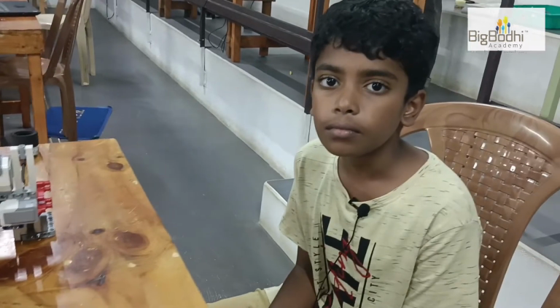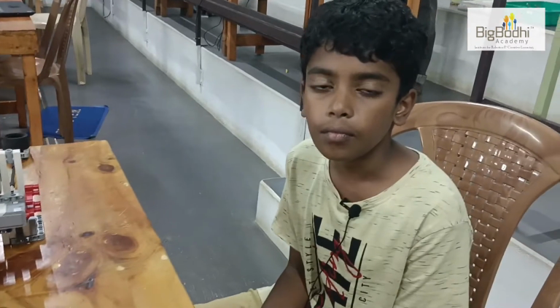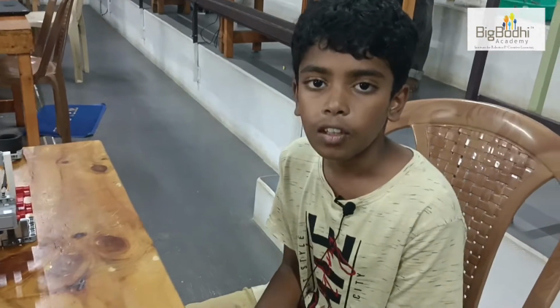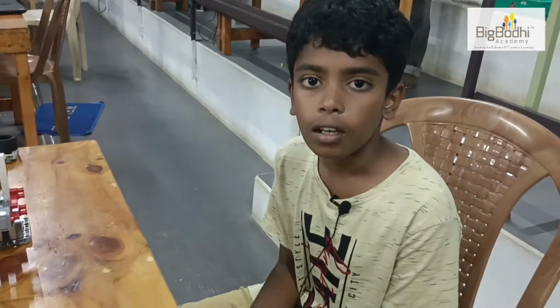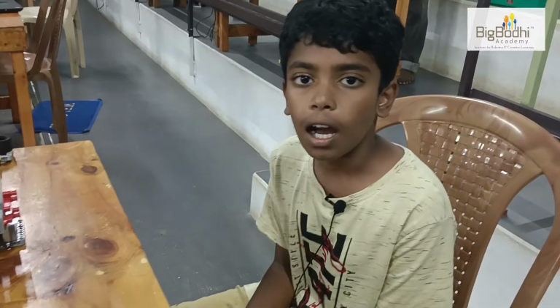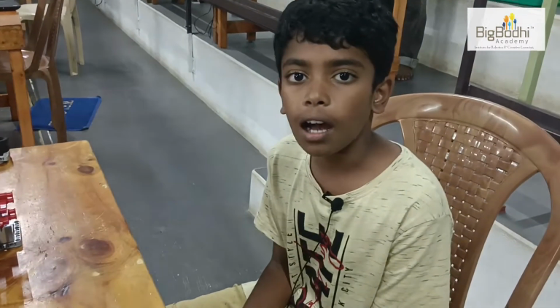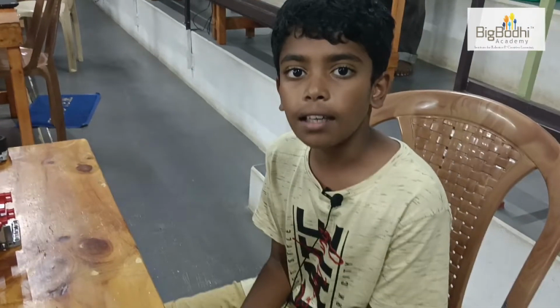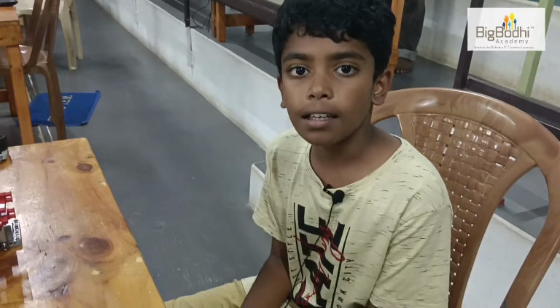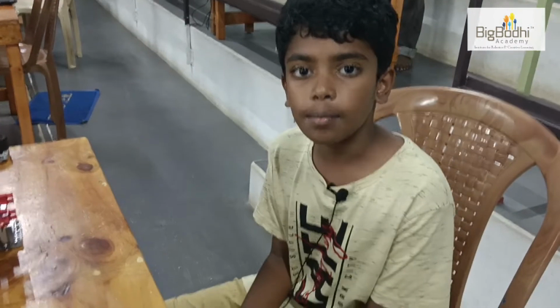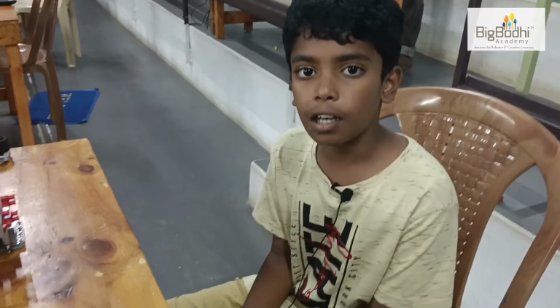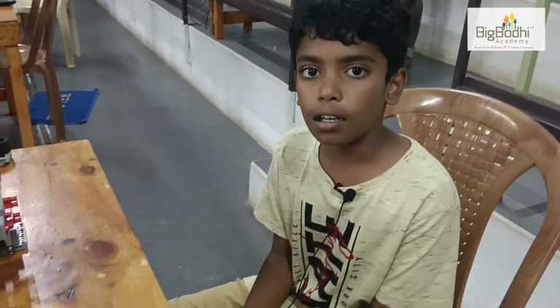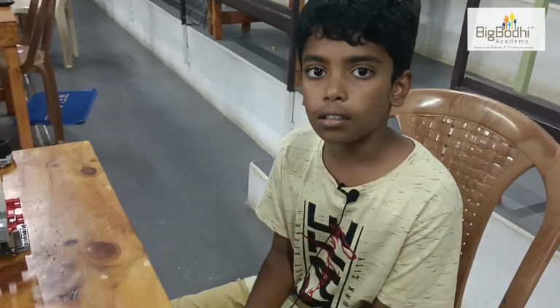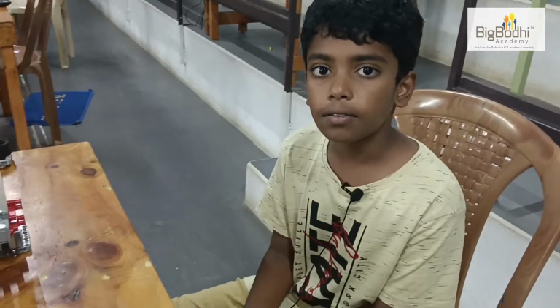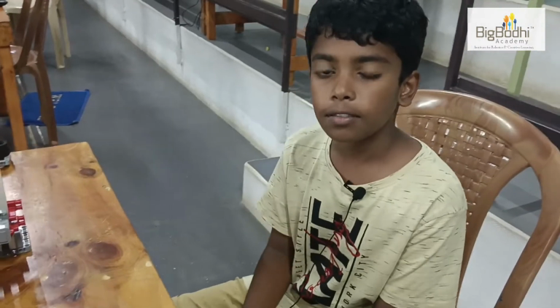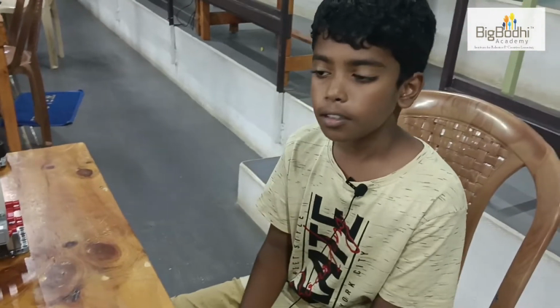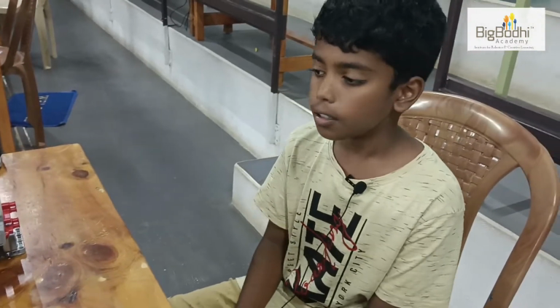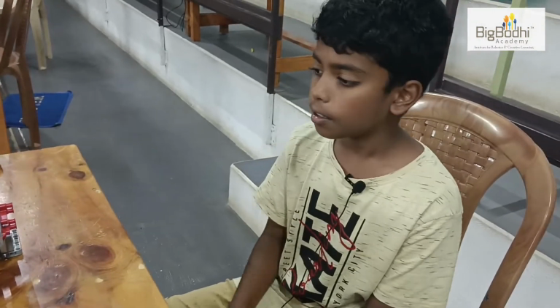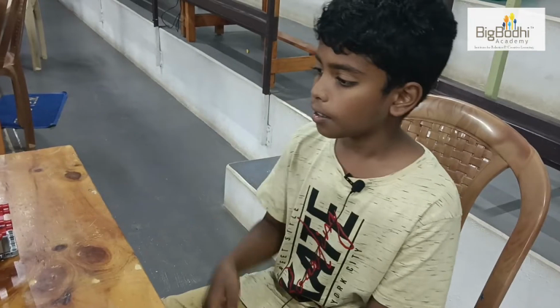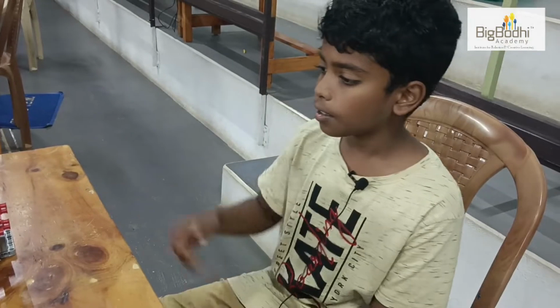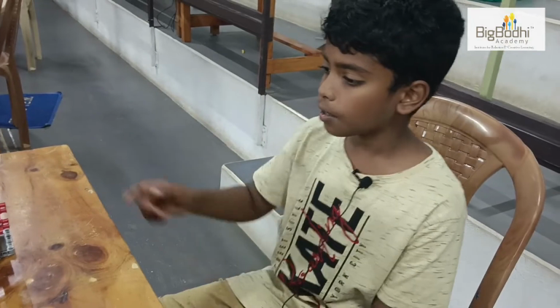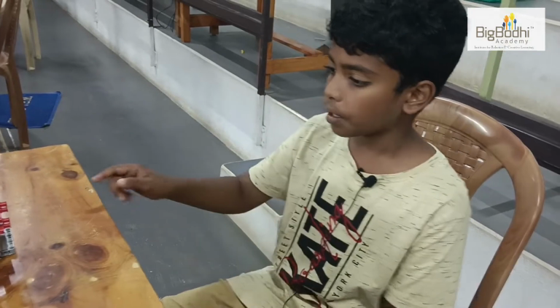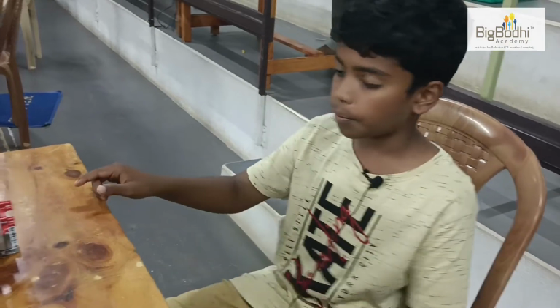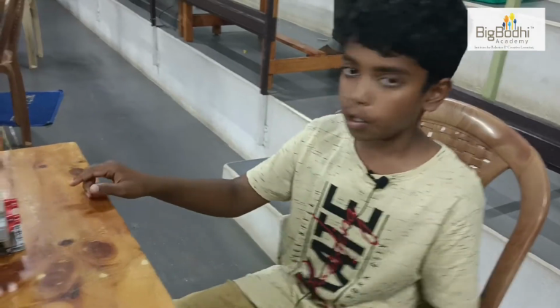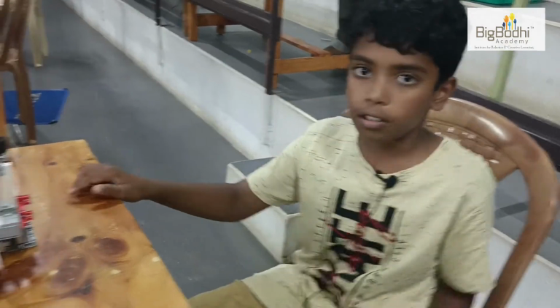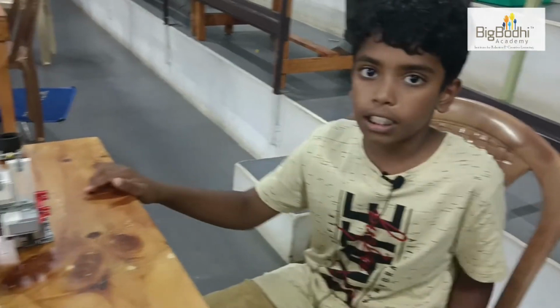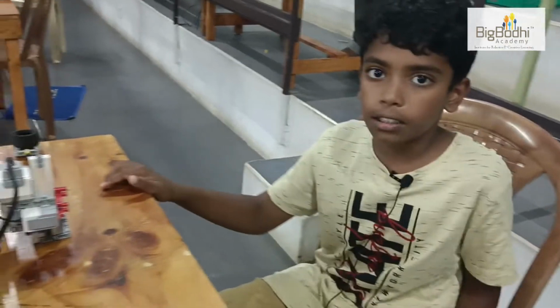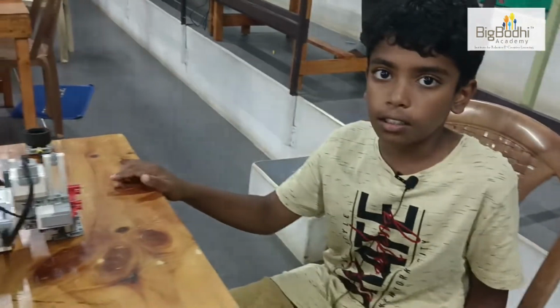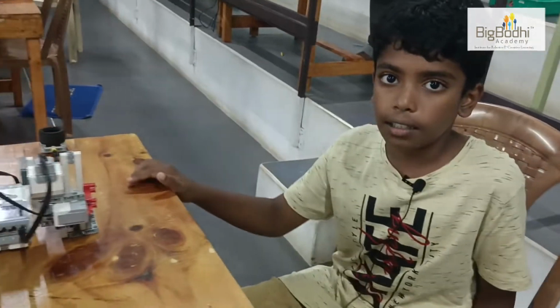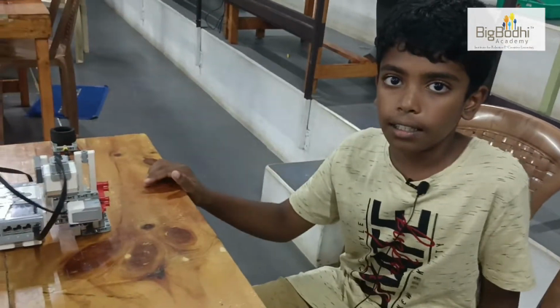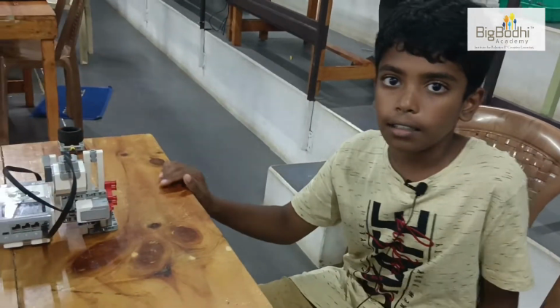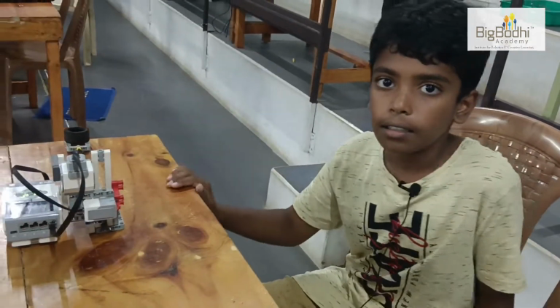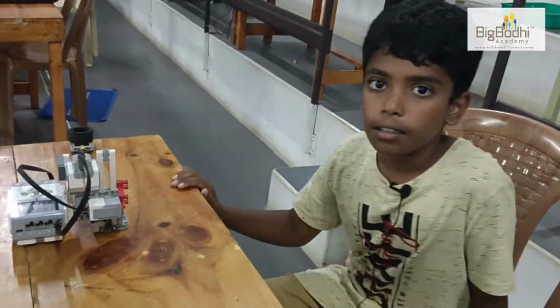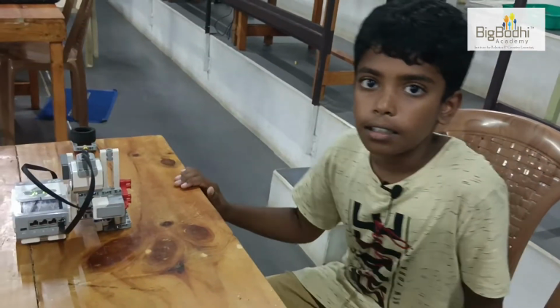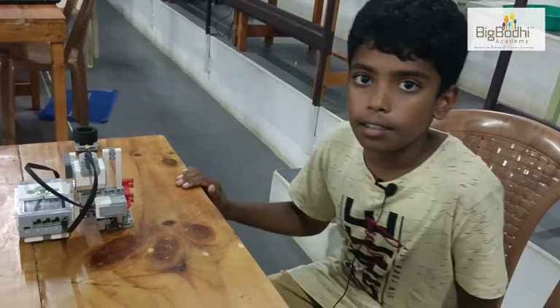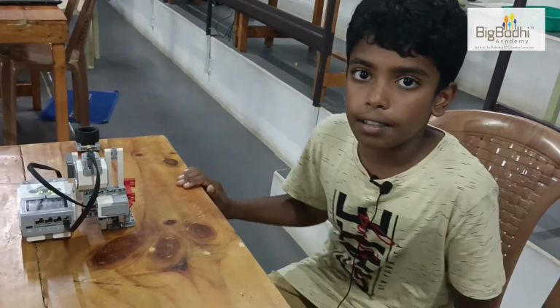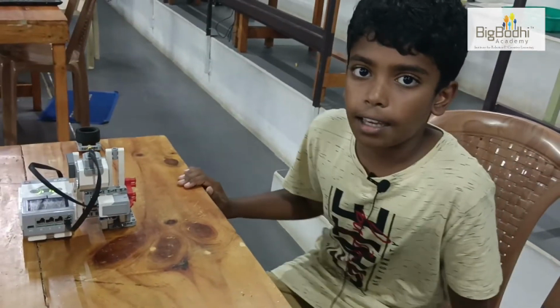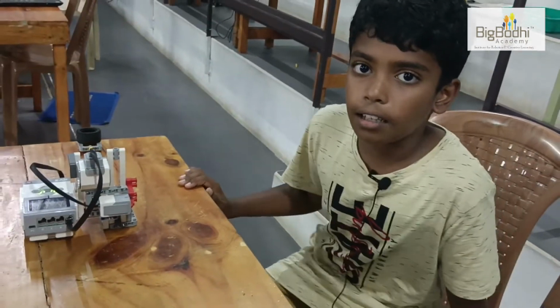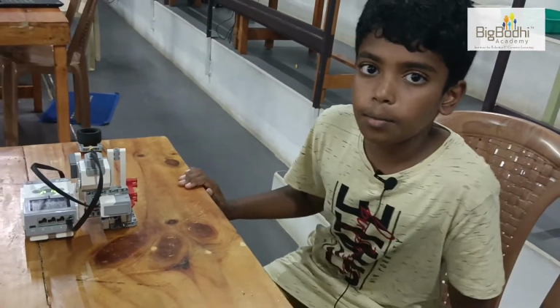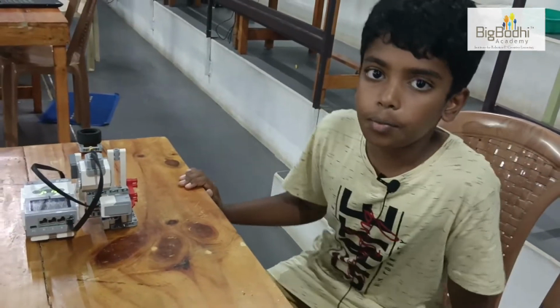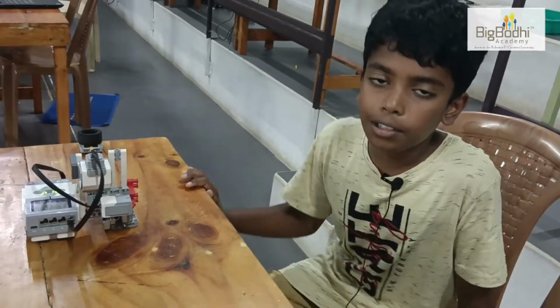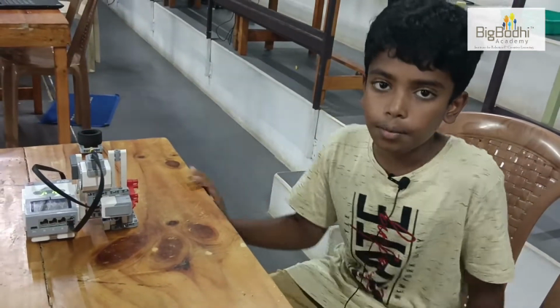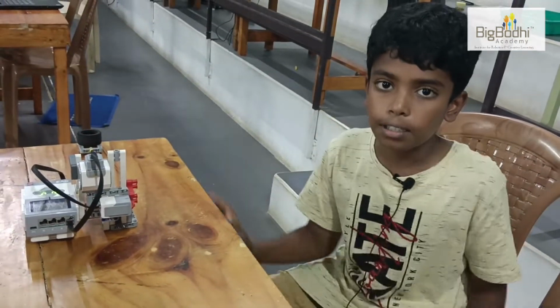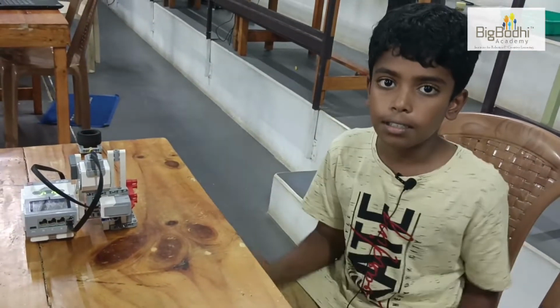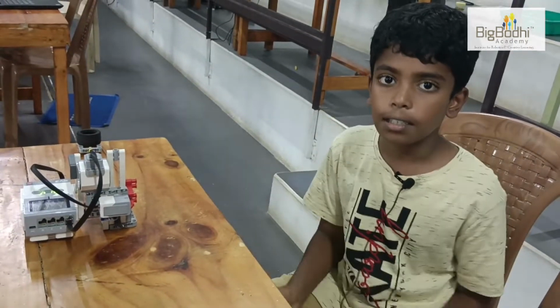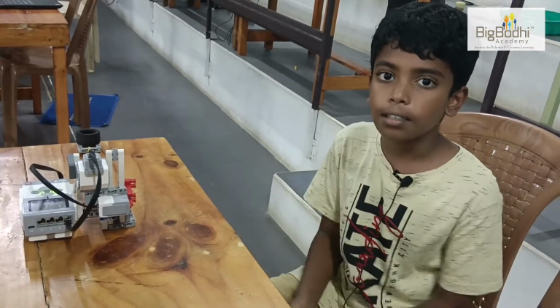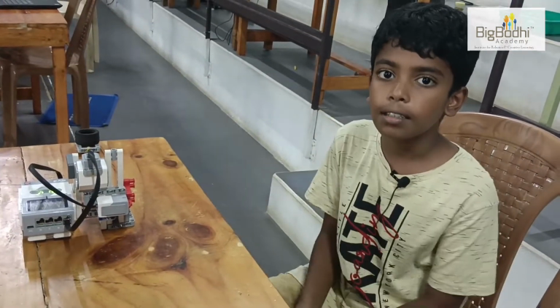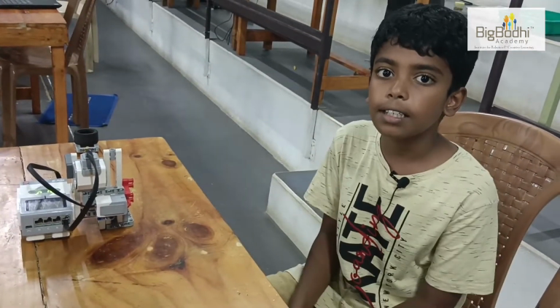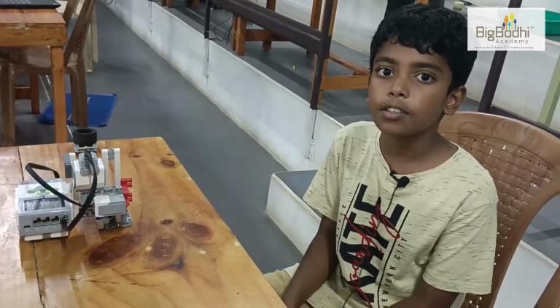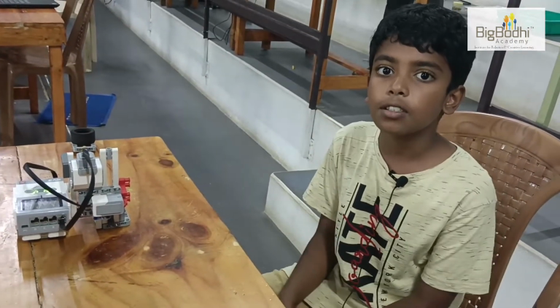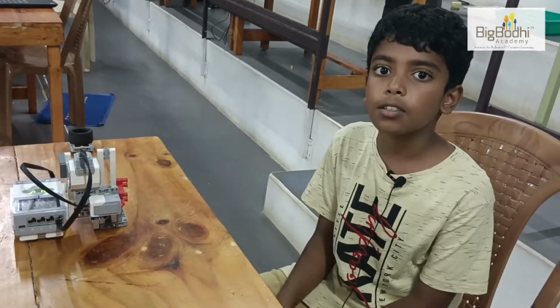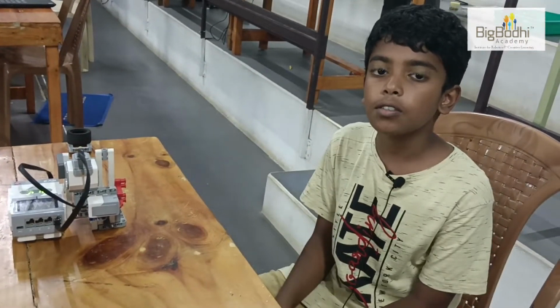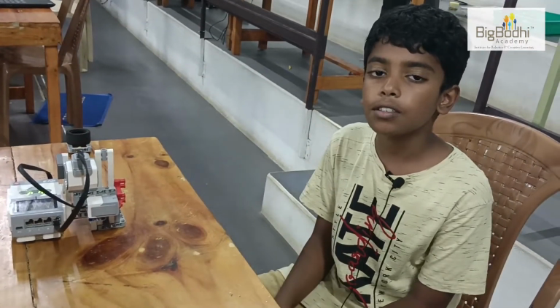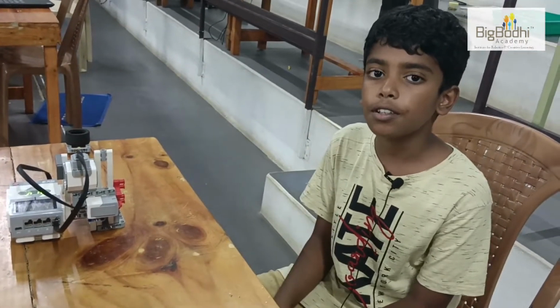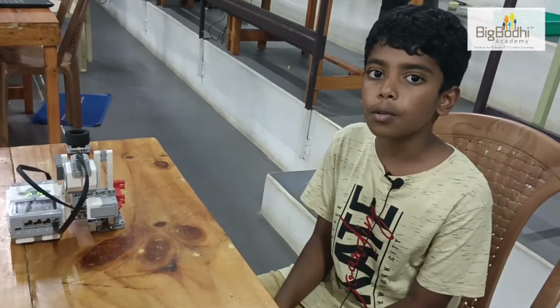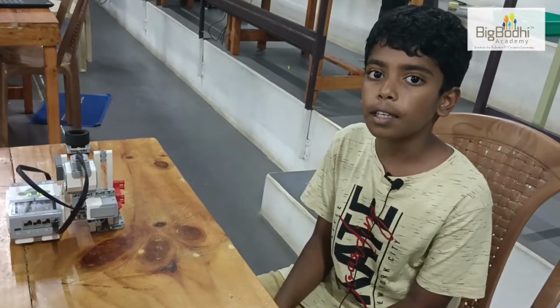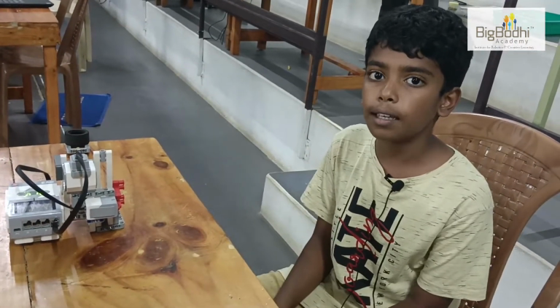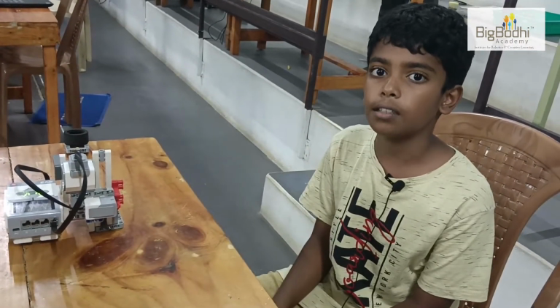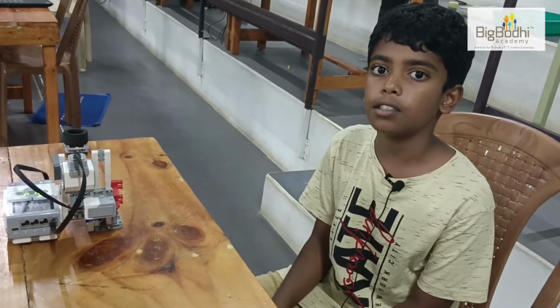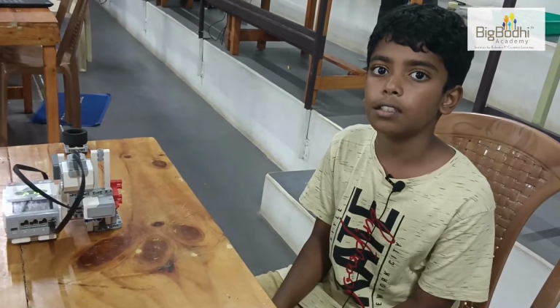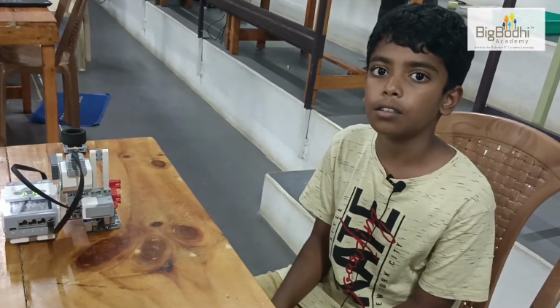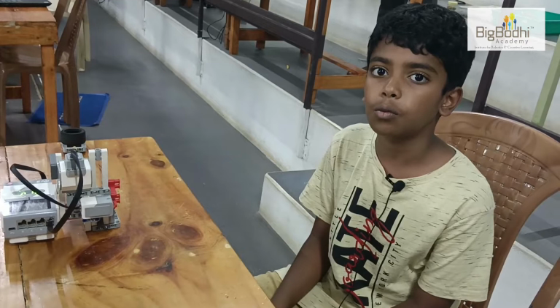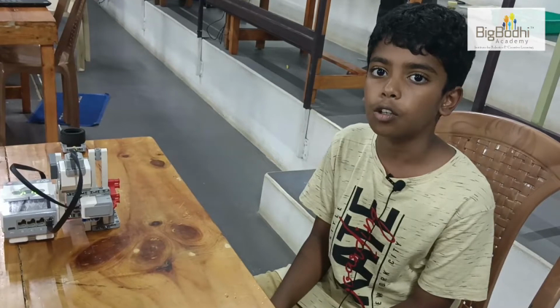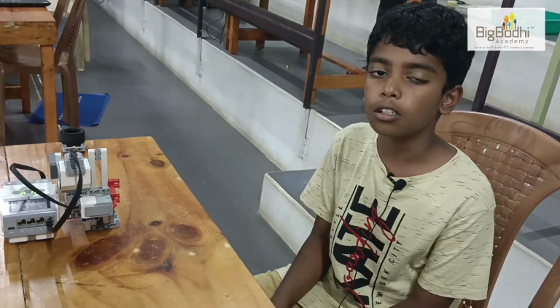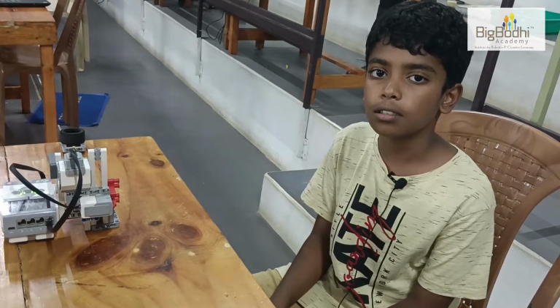Hi, I'm Aarab. This is my project today. It's a catapult machine. It was used during ancient wars.